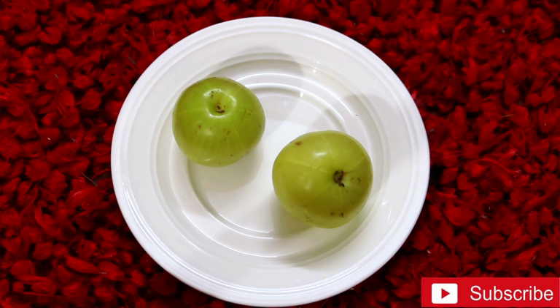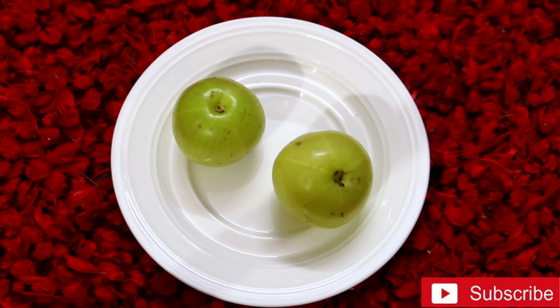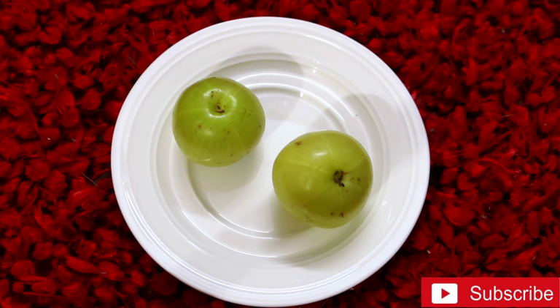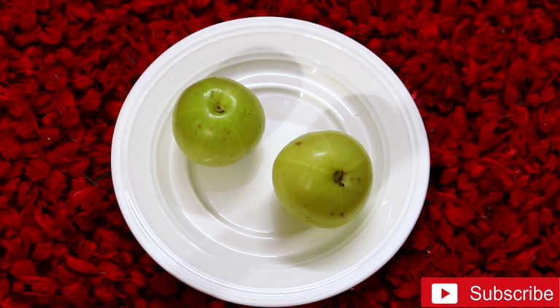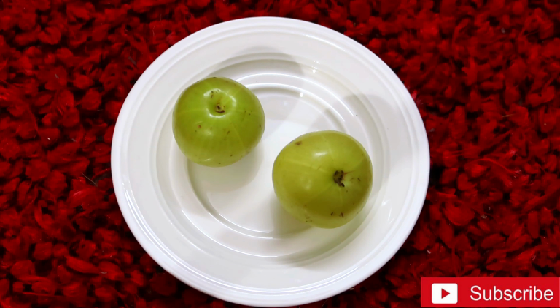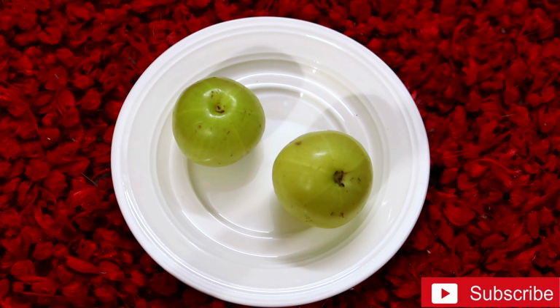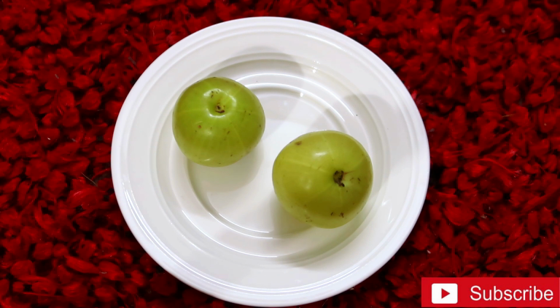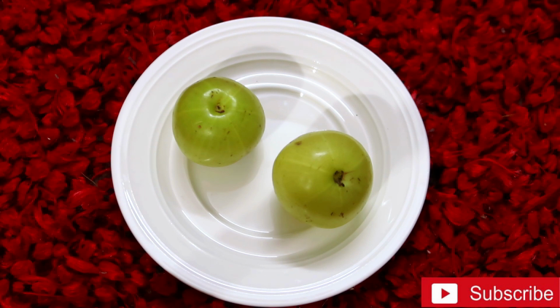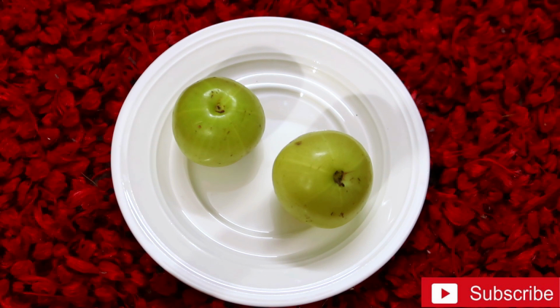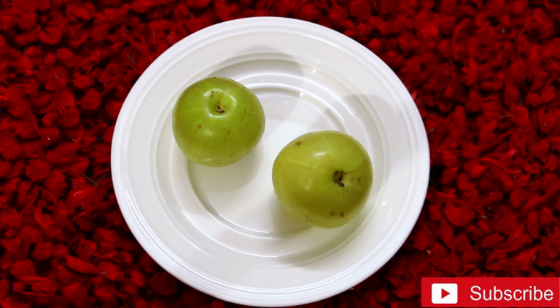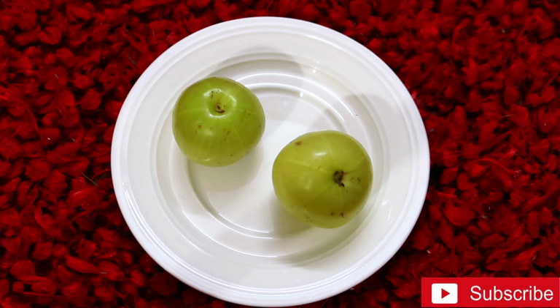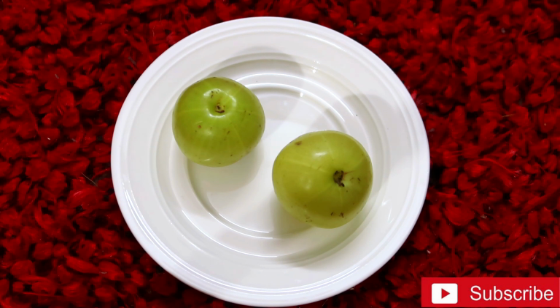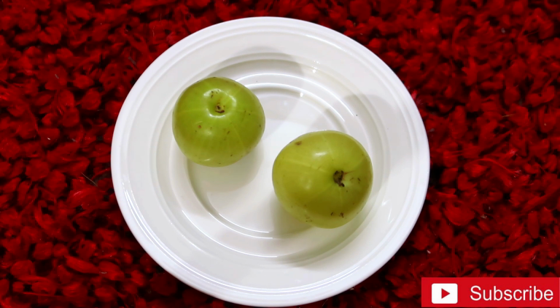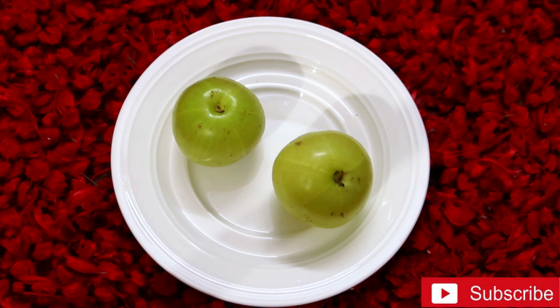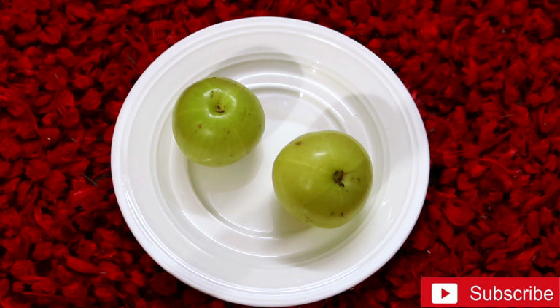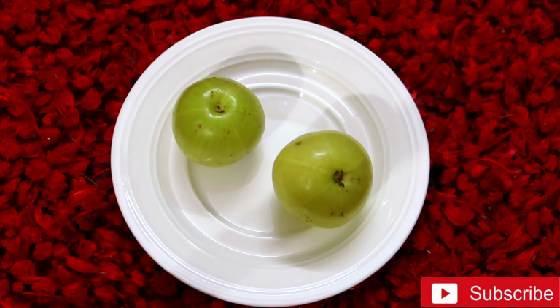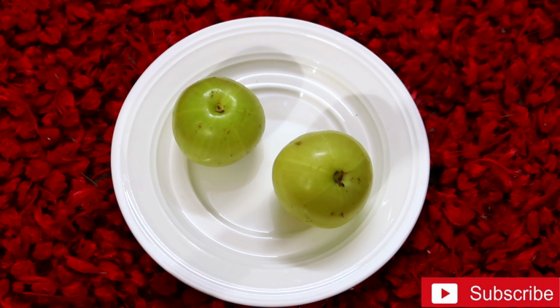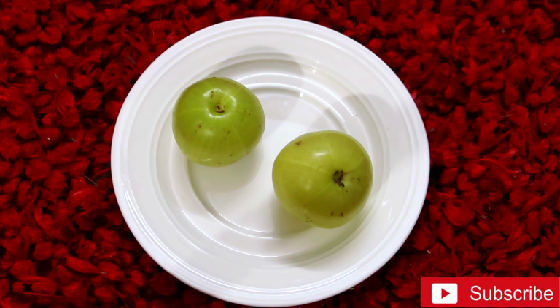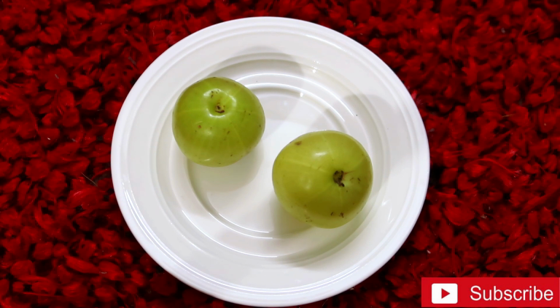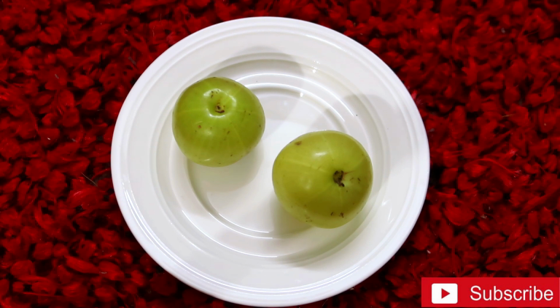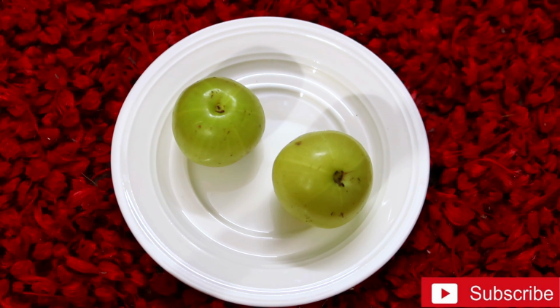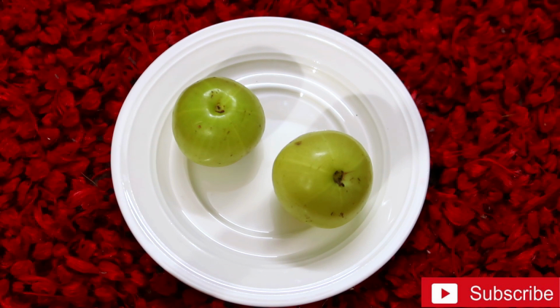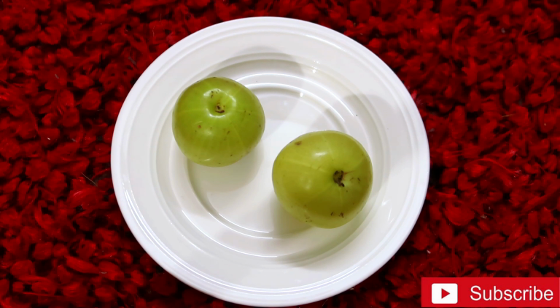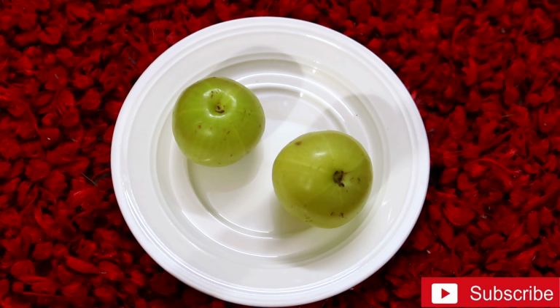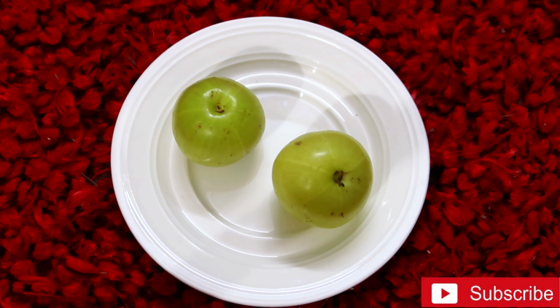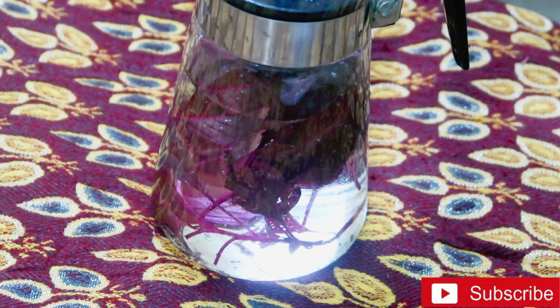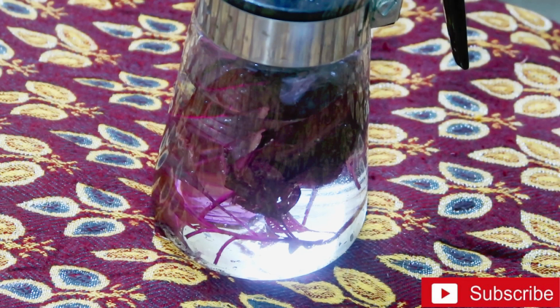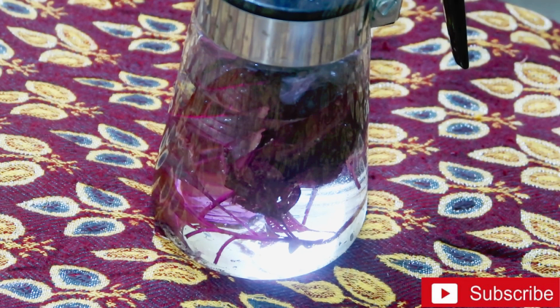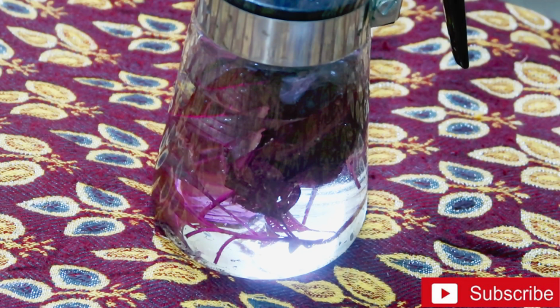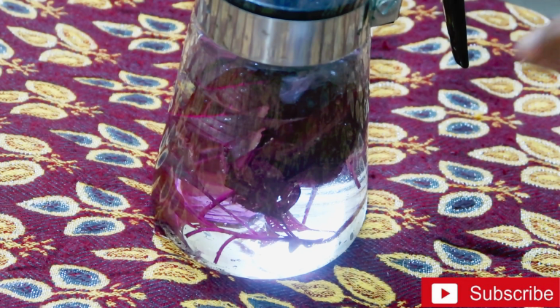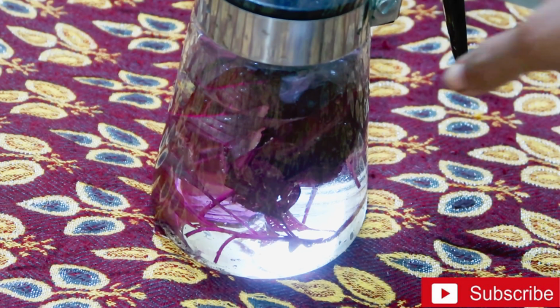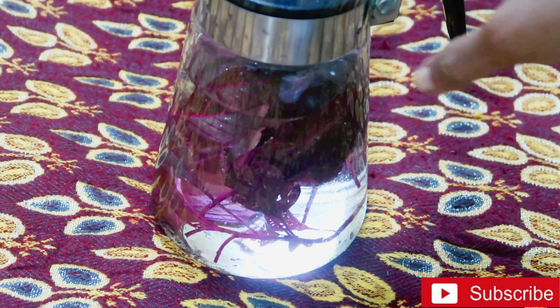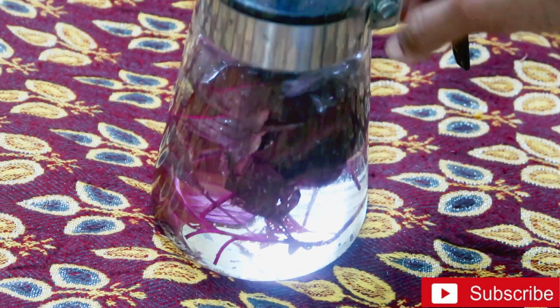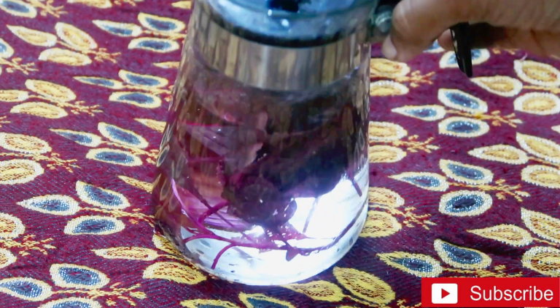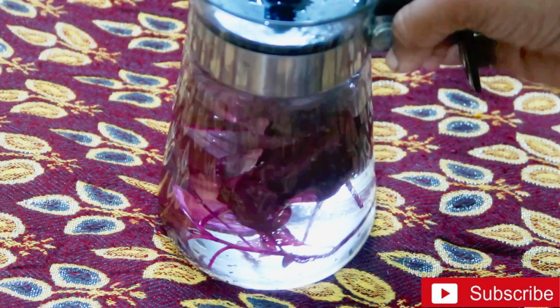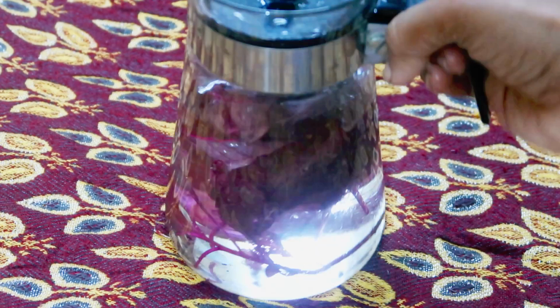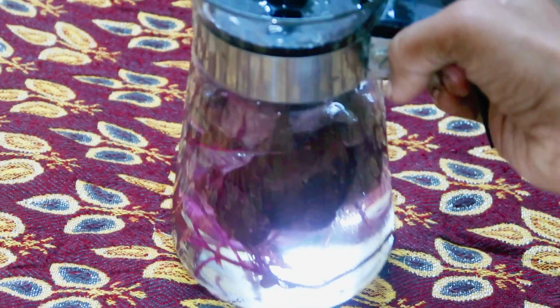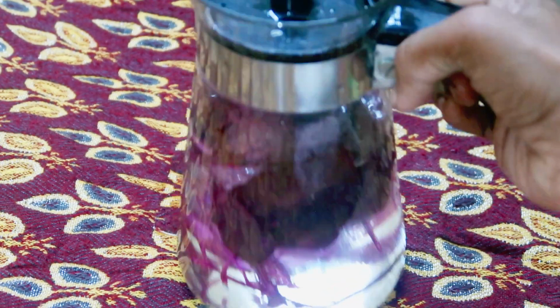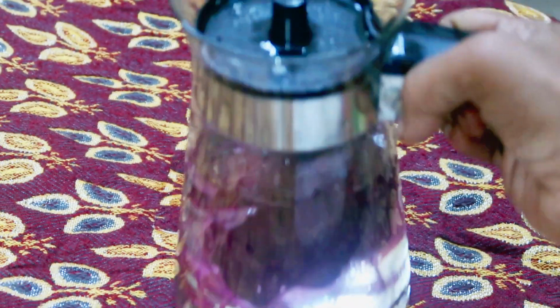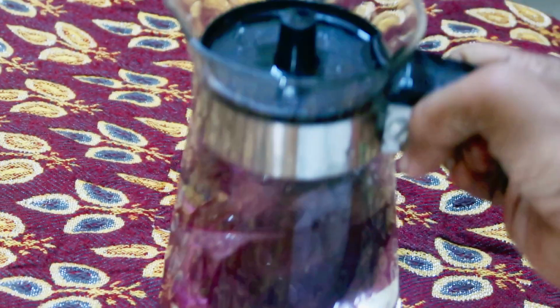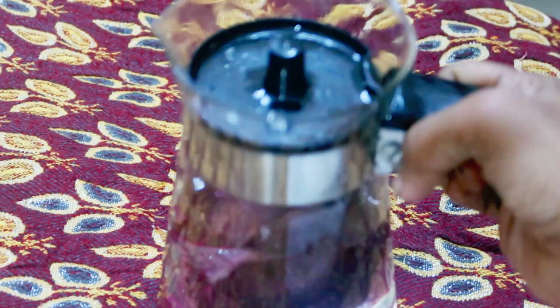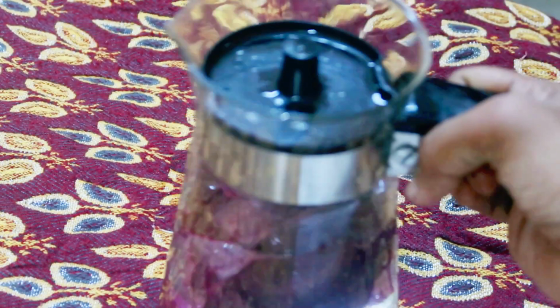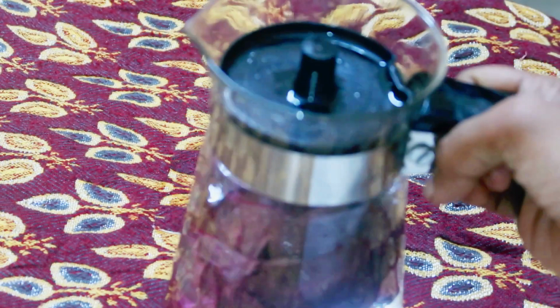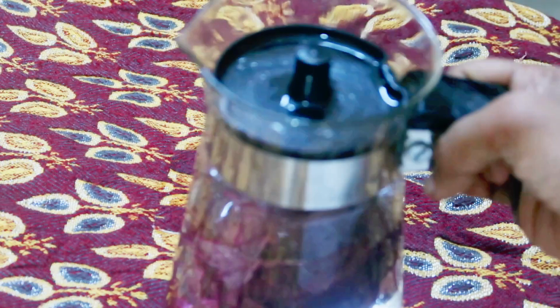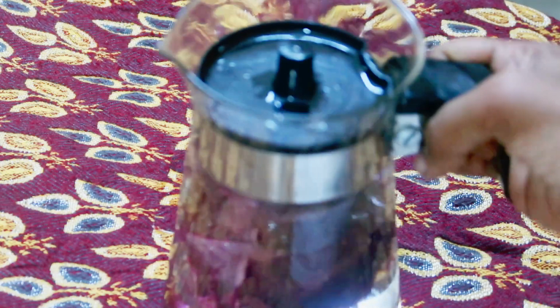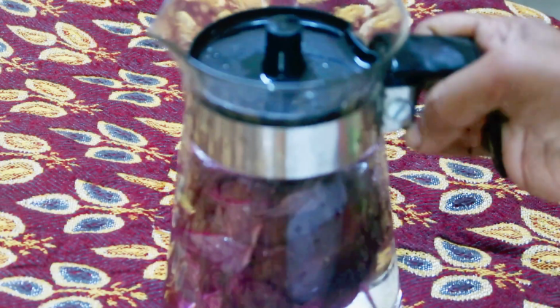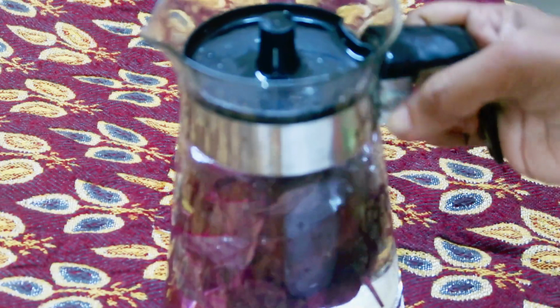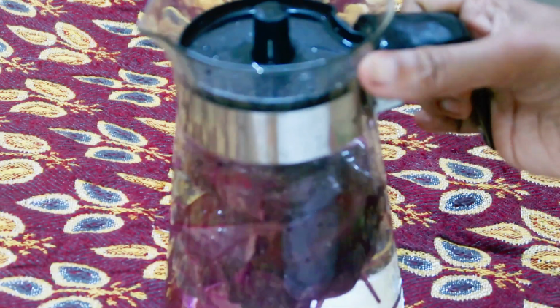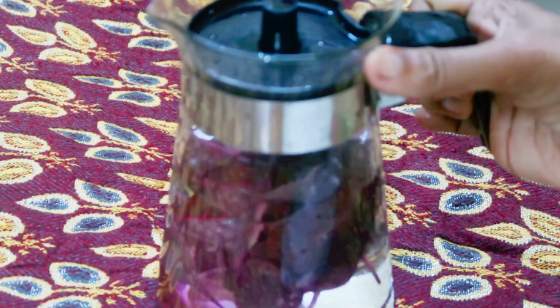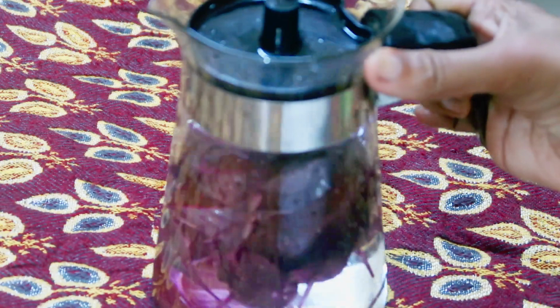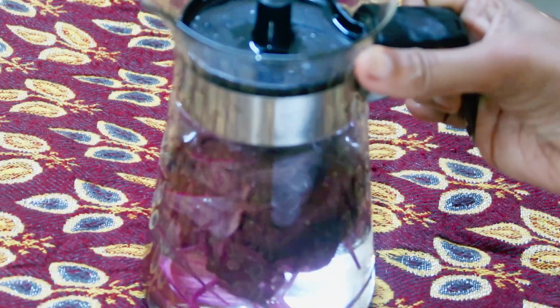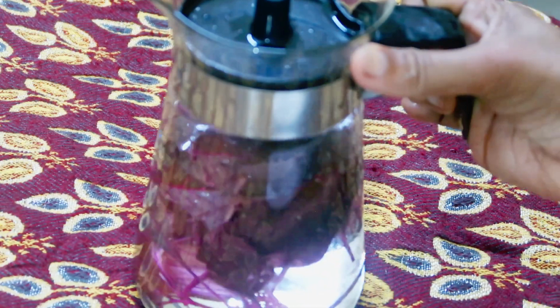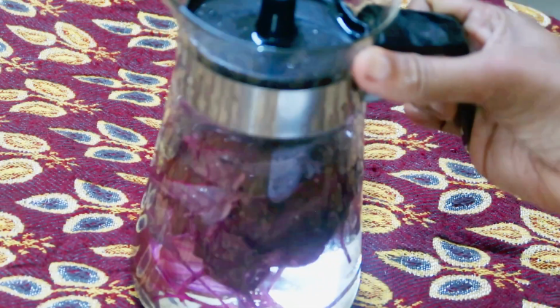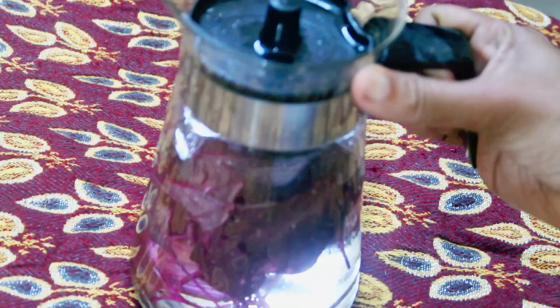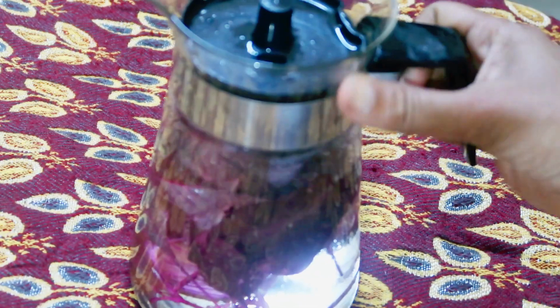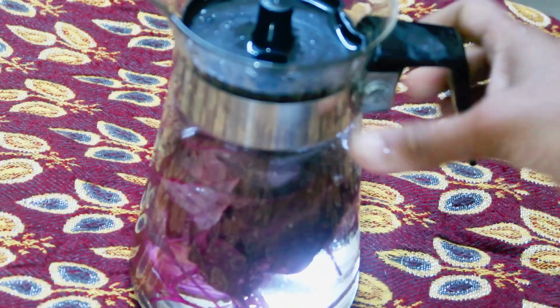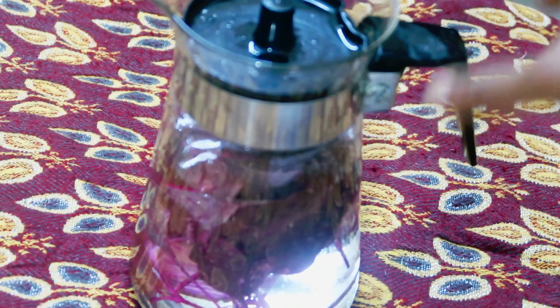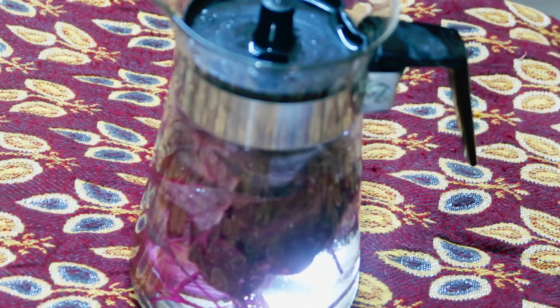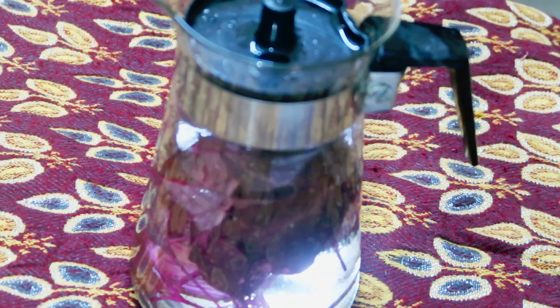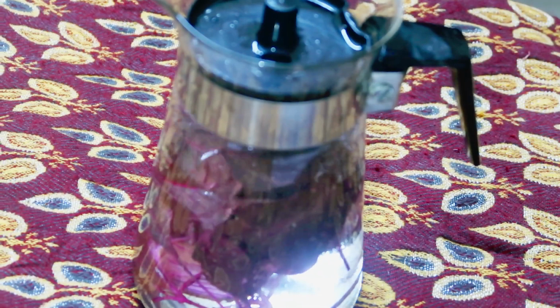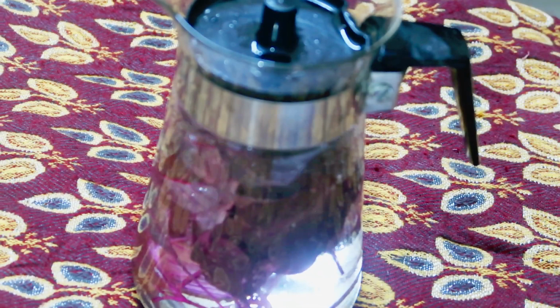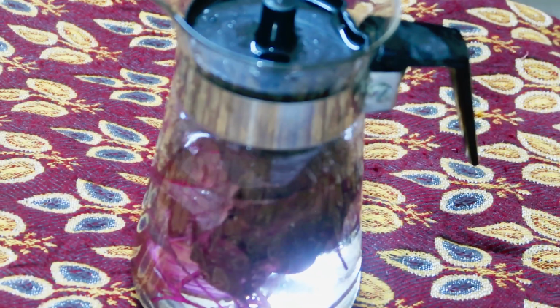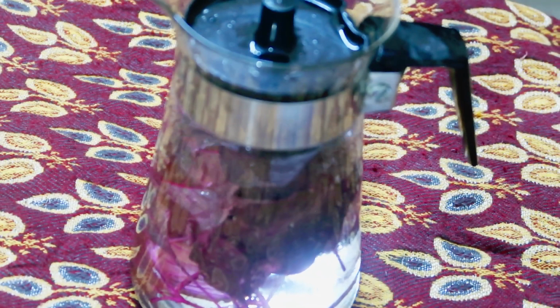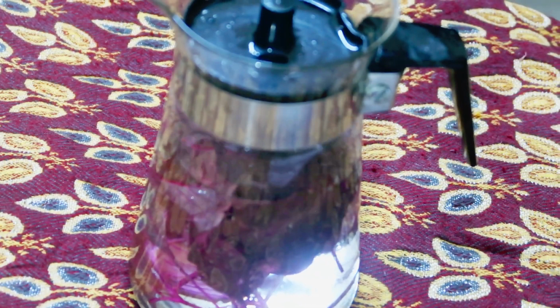I have to give you advice here as a doctor. We are not going to eat any food without reason. That is why we have to eat it with the right amount of food.